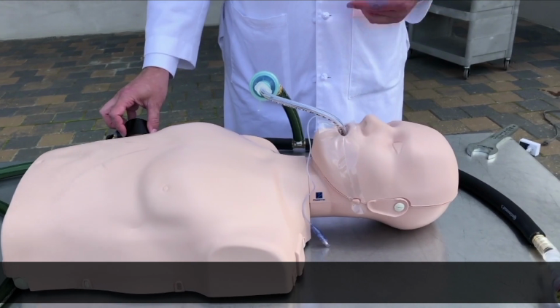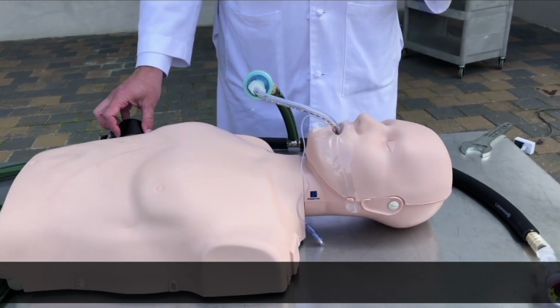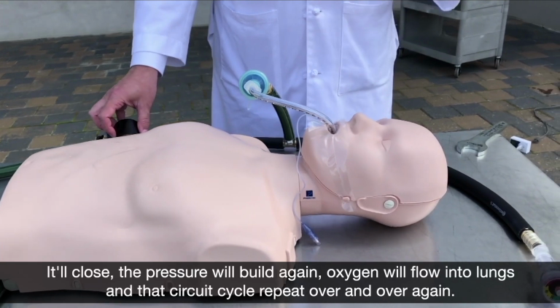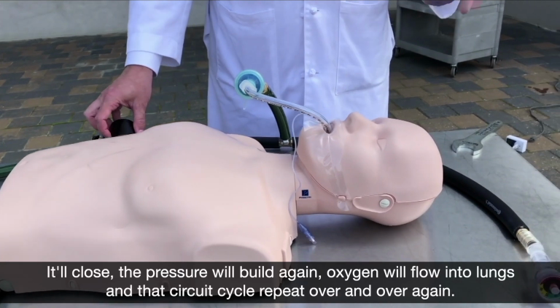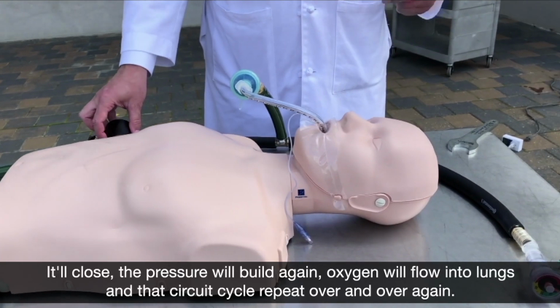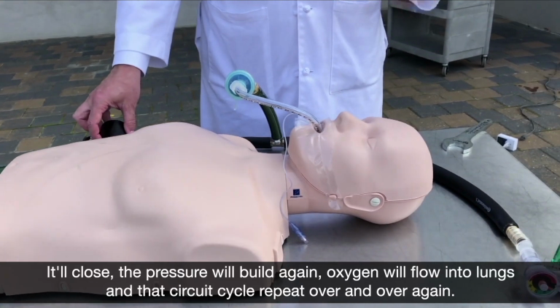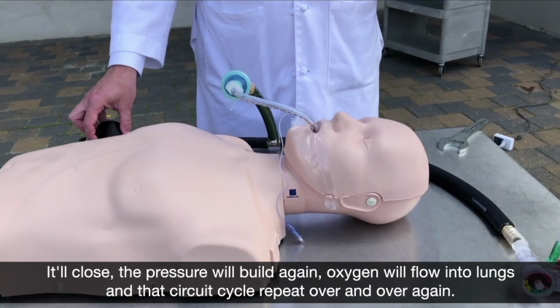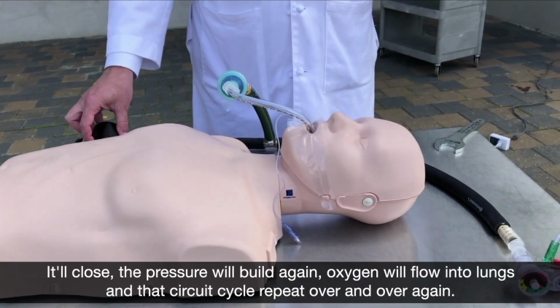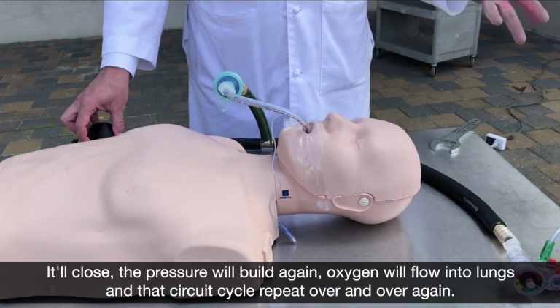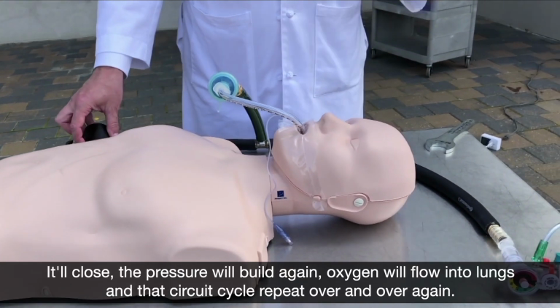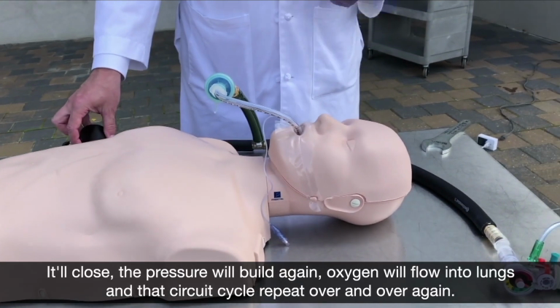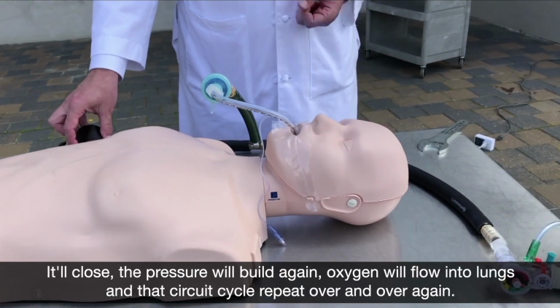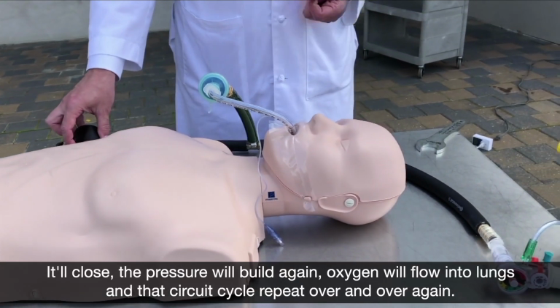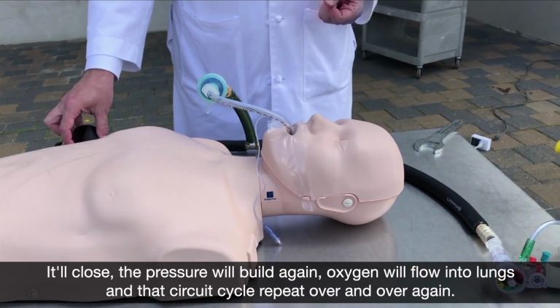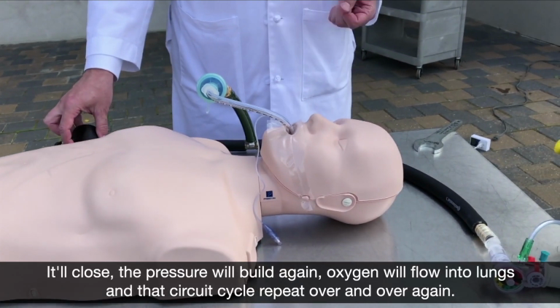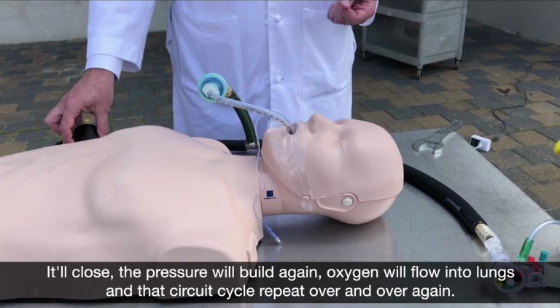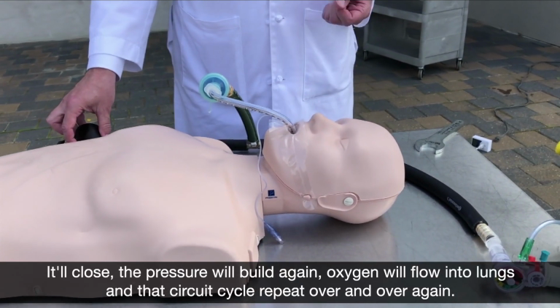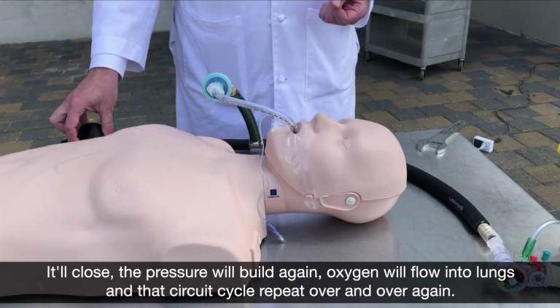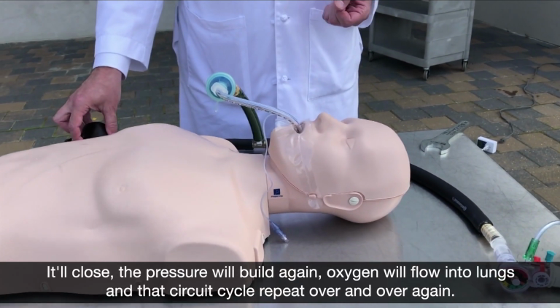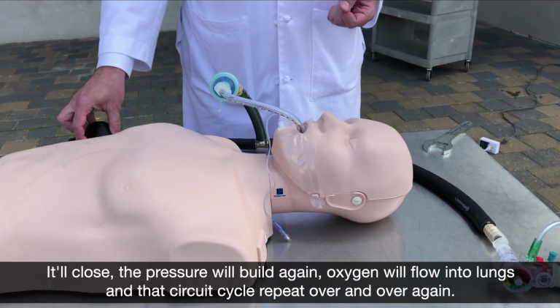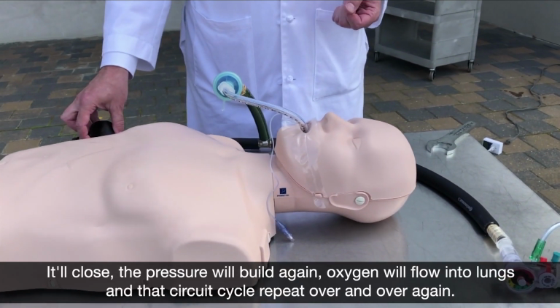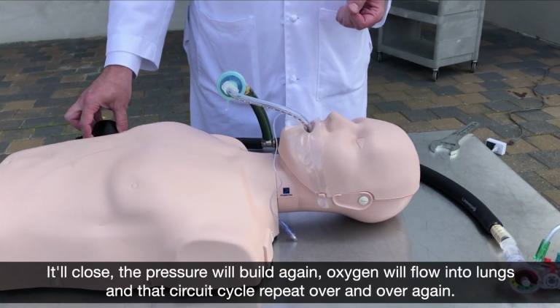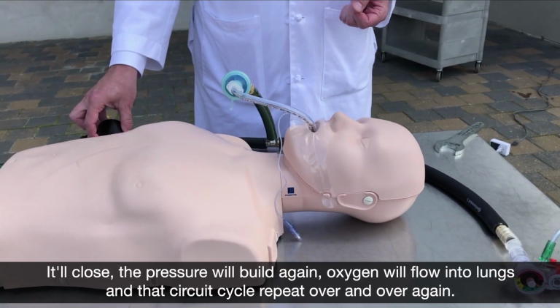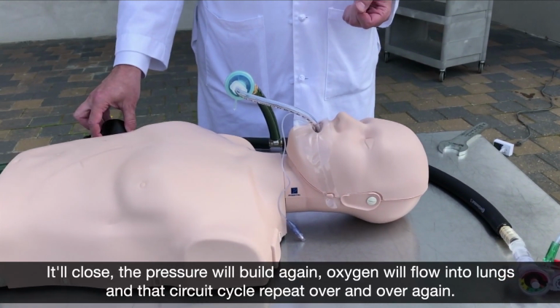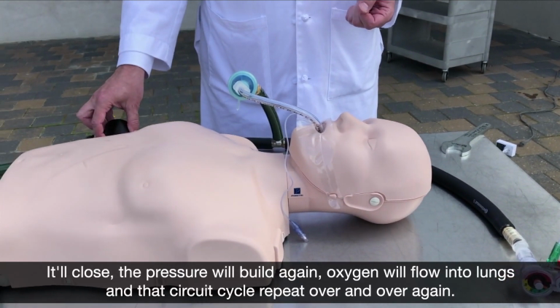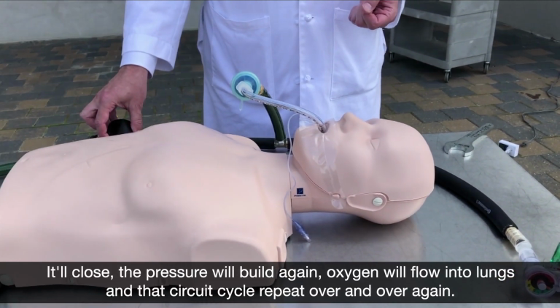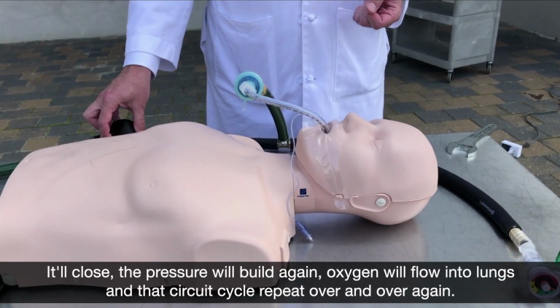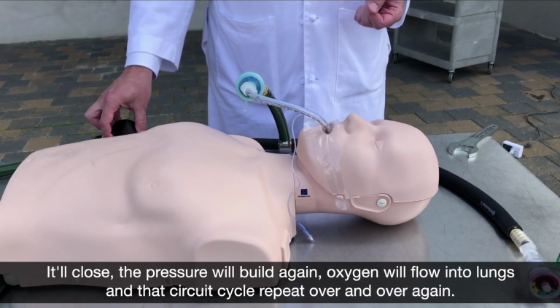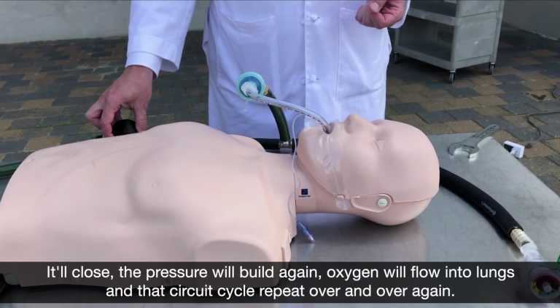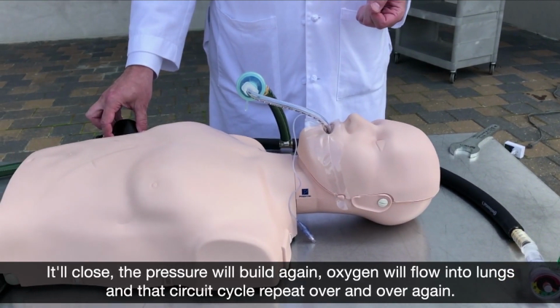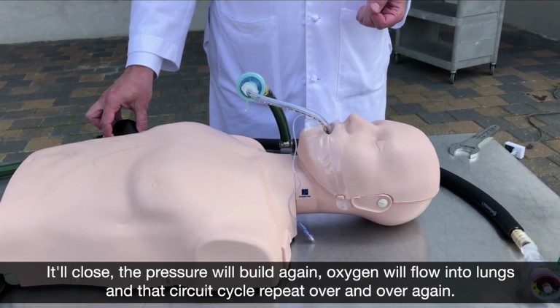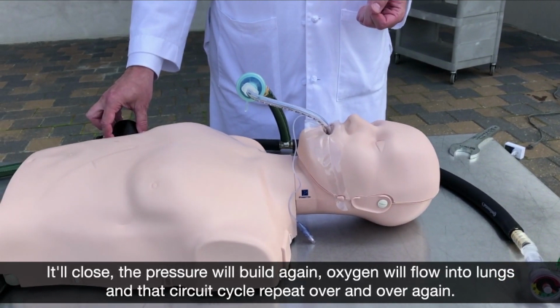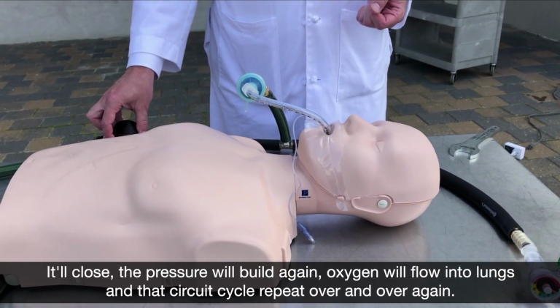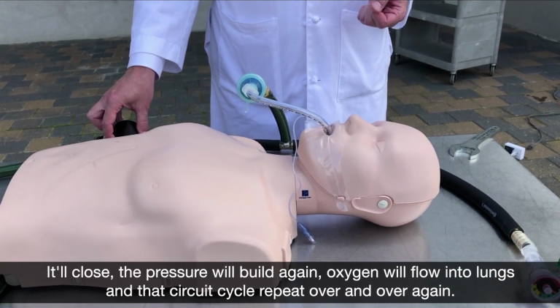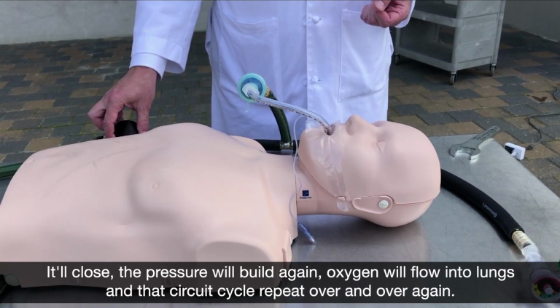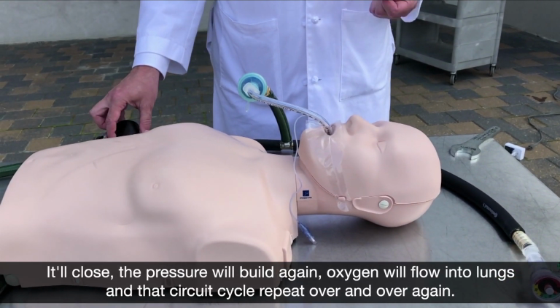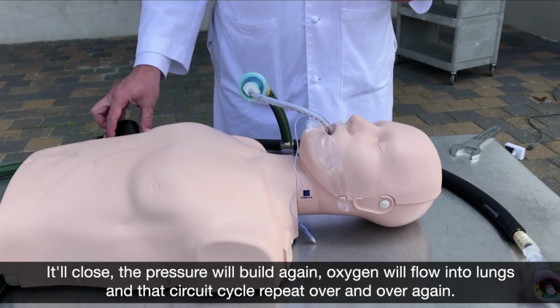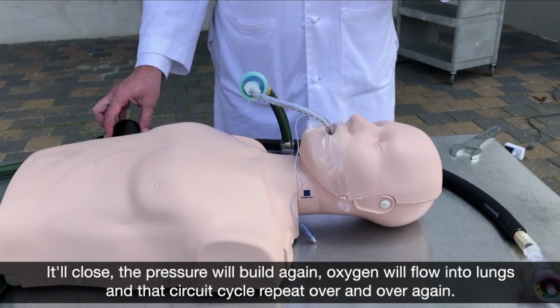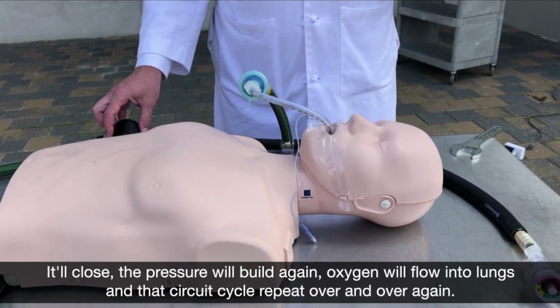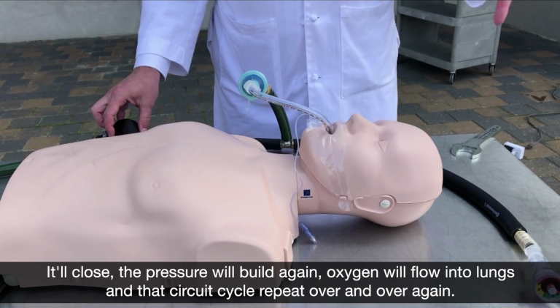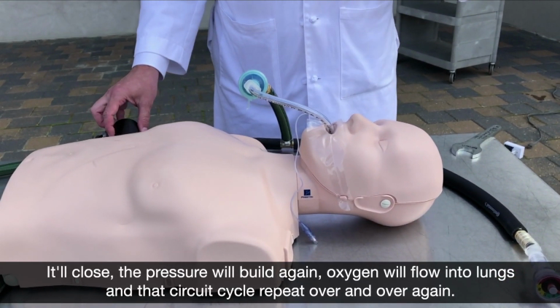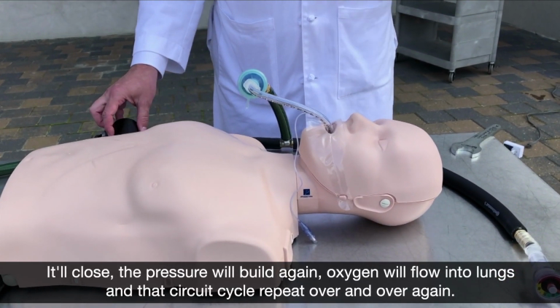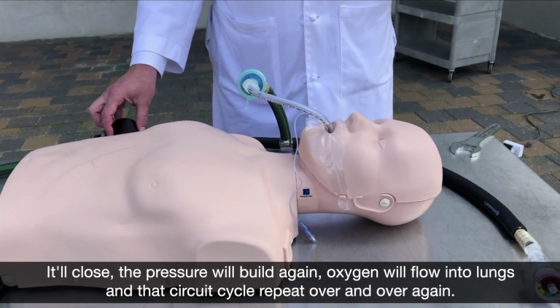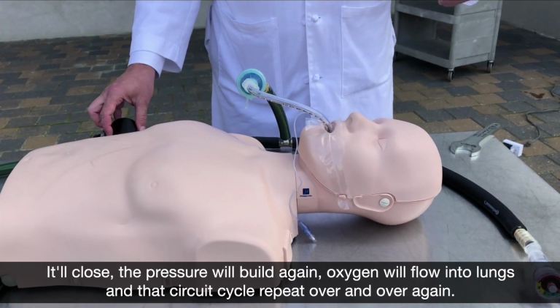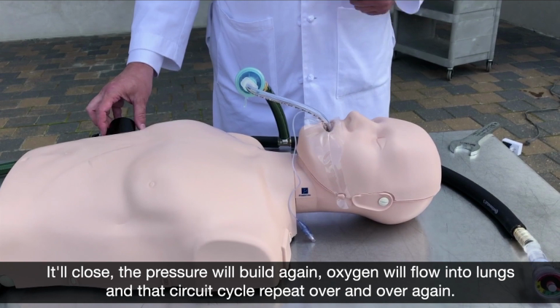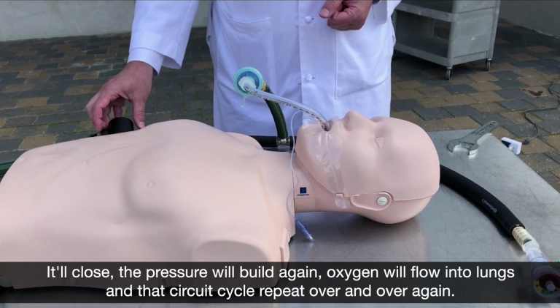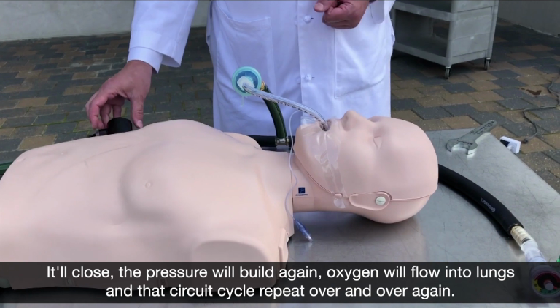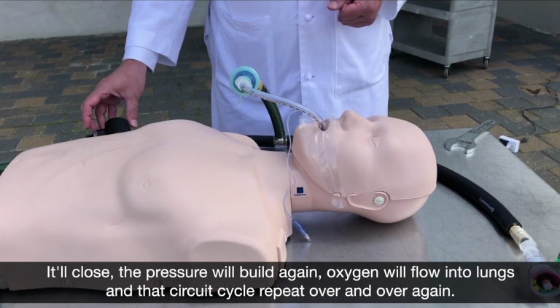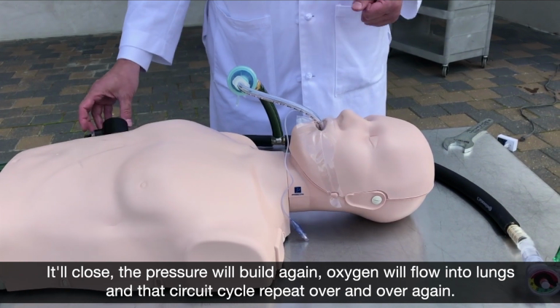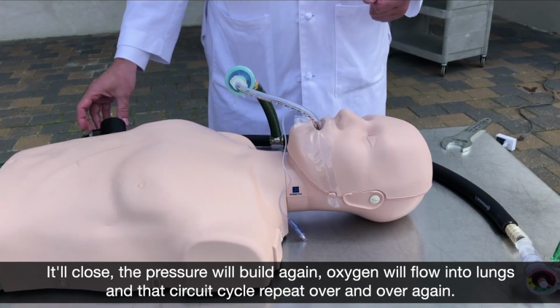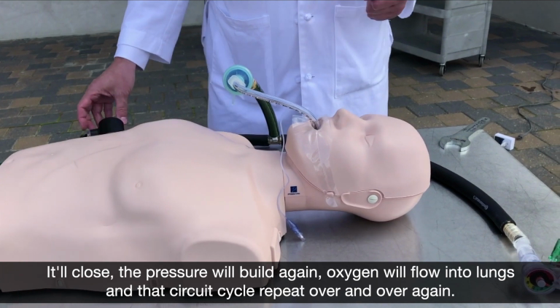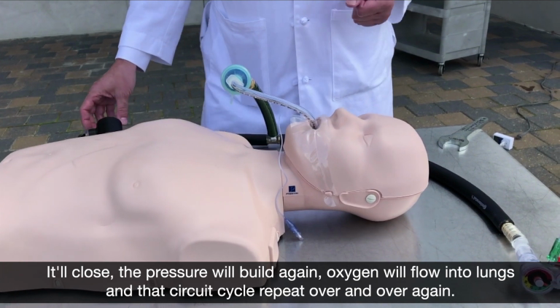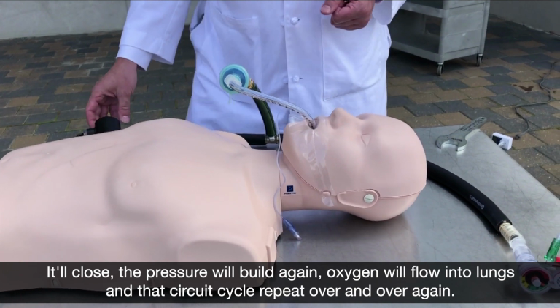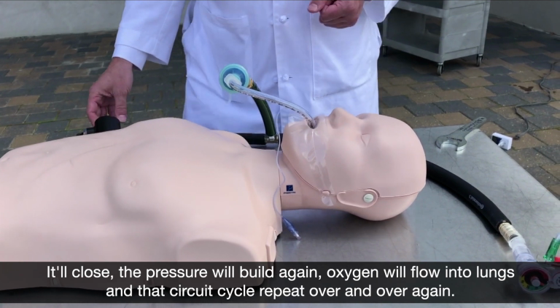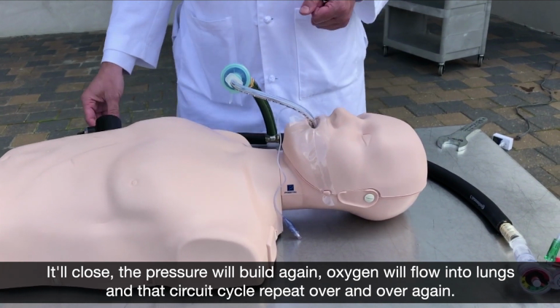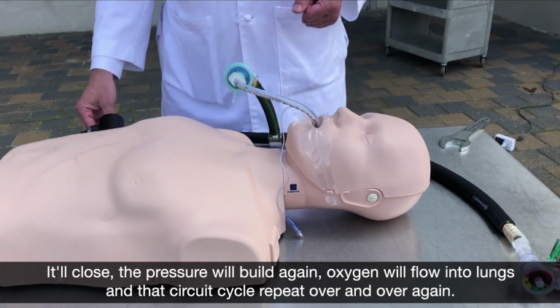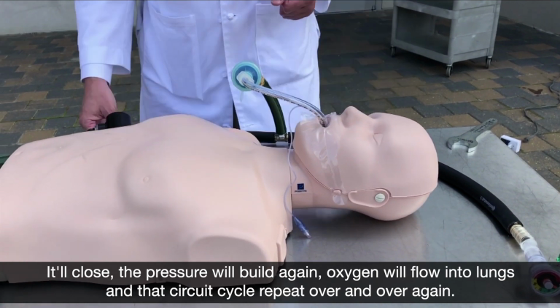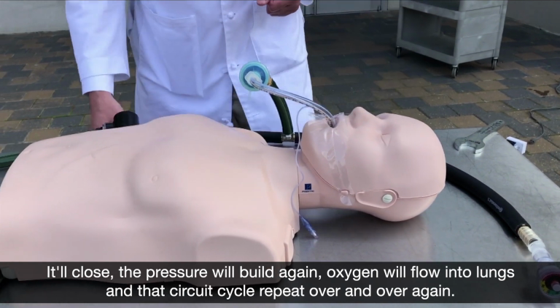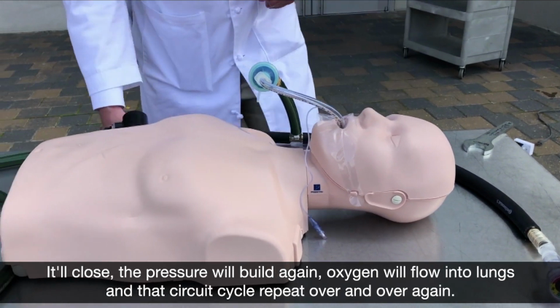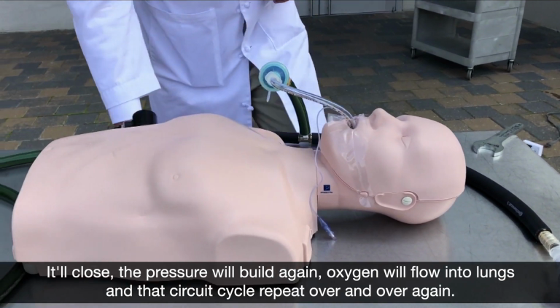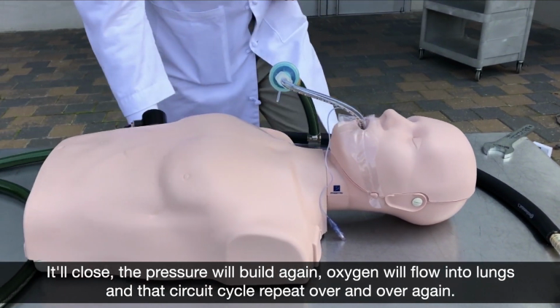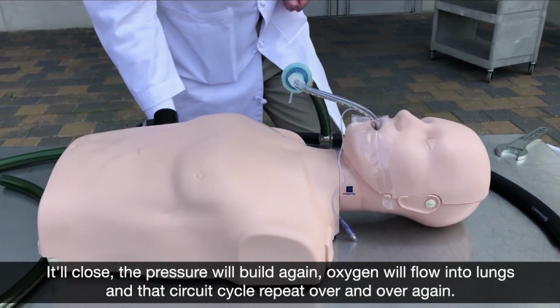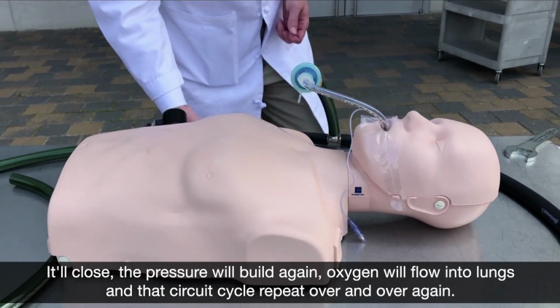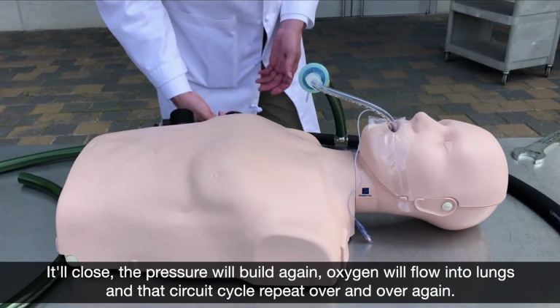It'll close, the pressure will build again, oxygen will flow into the lungs. And that circuit cycle will repeat over and over again.